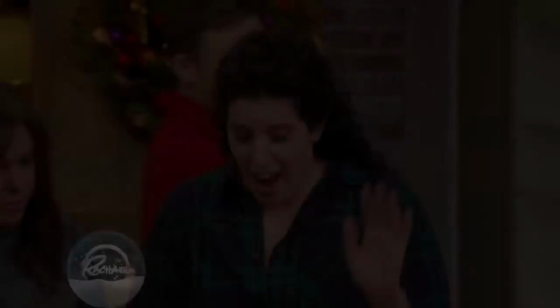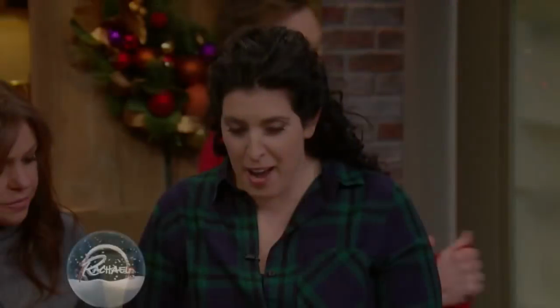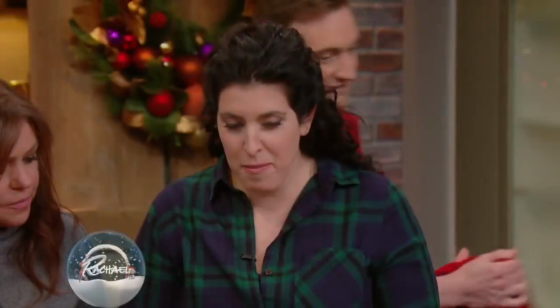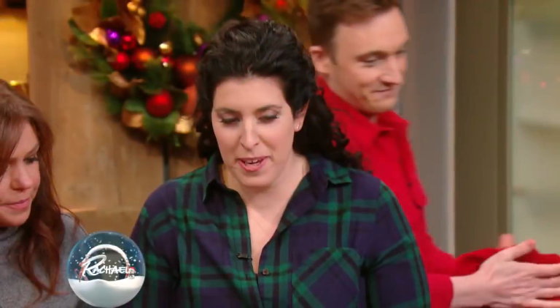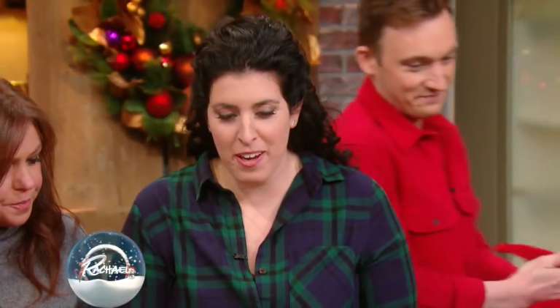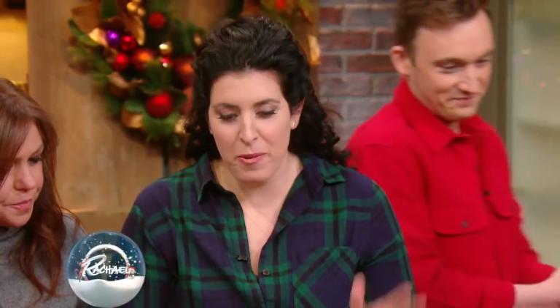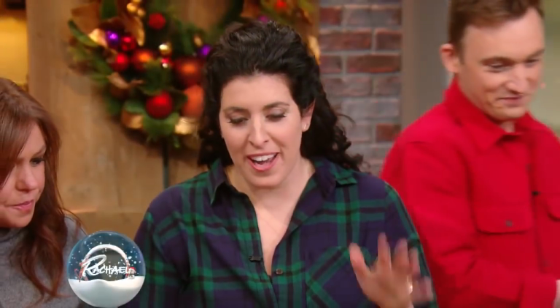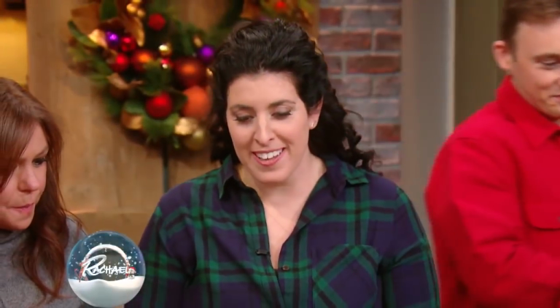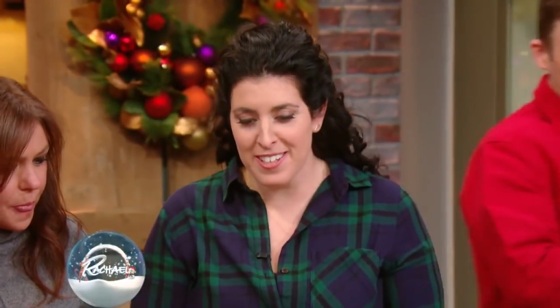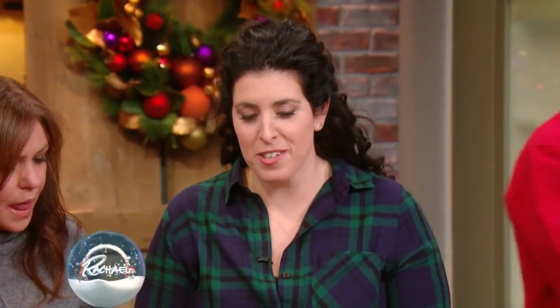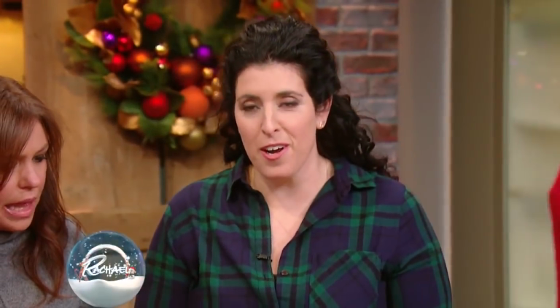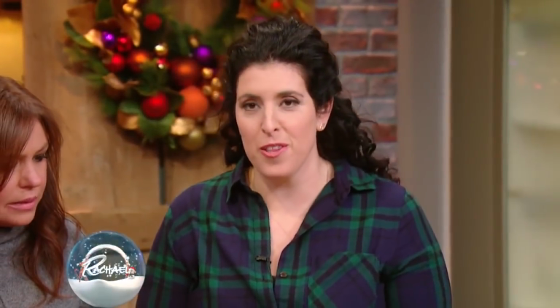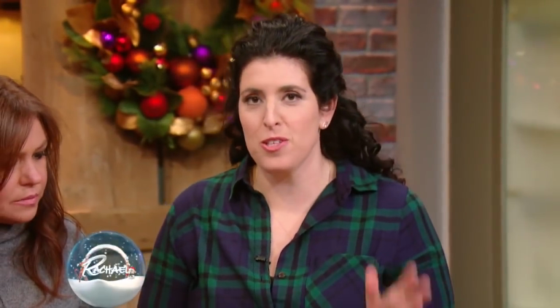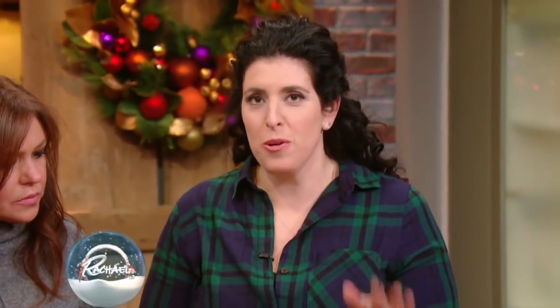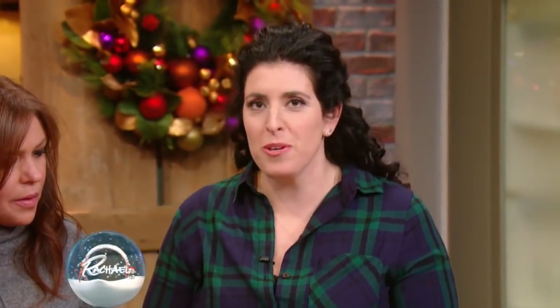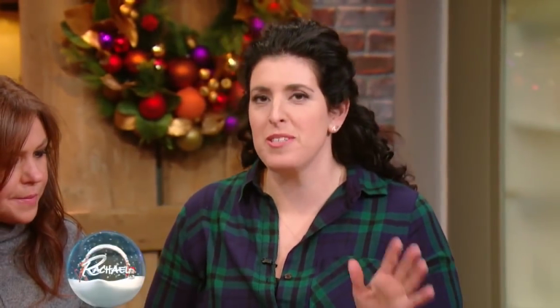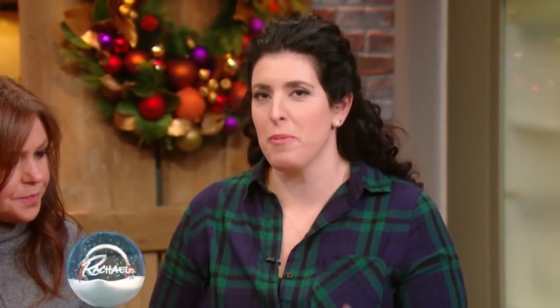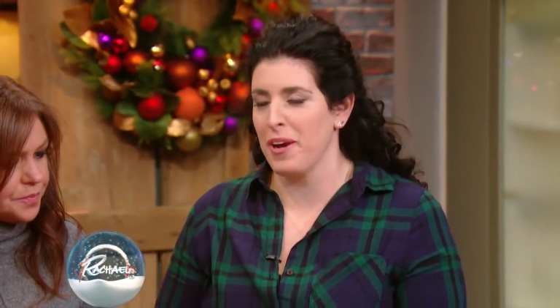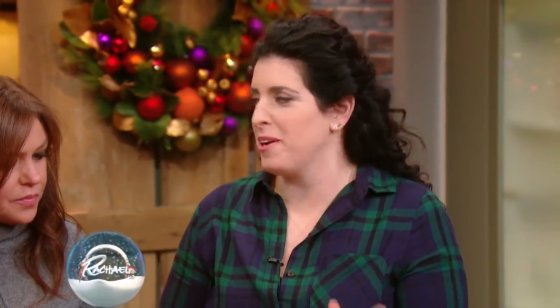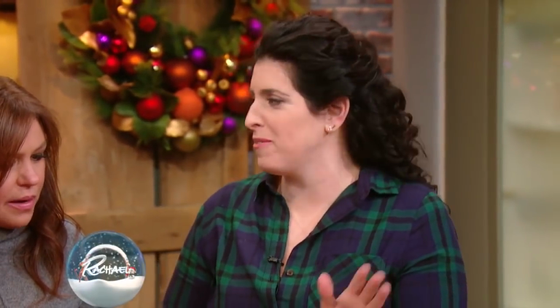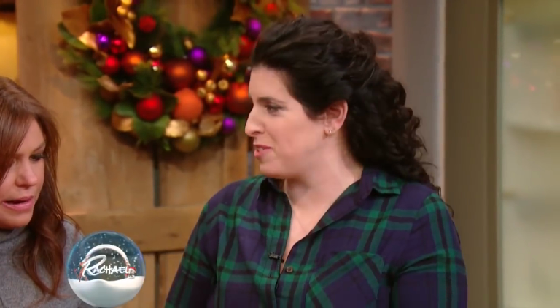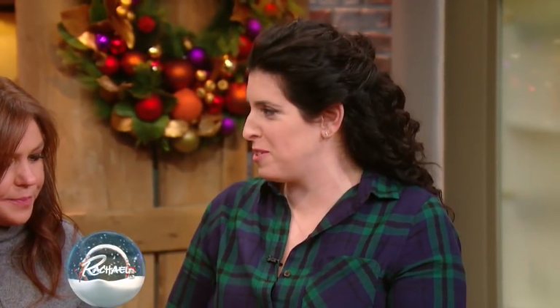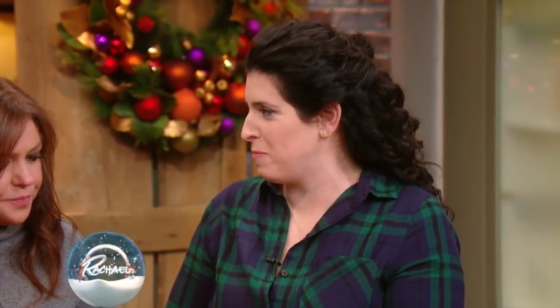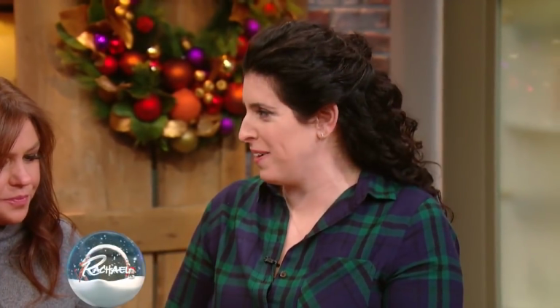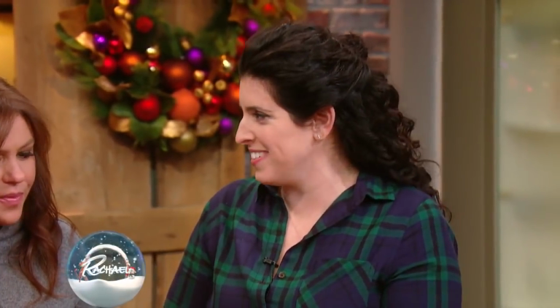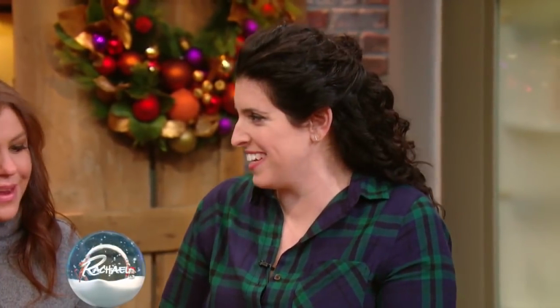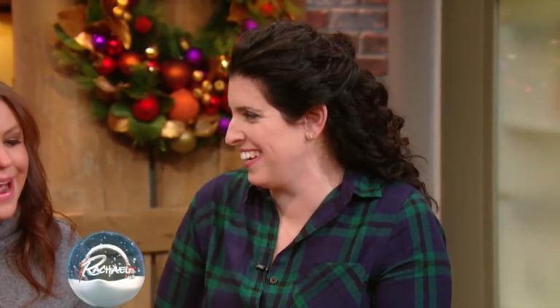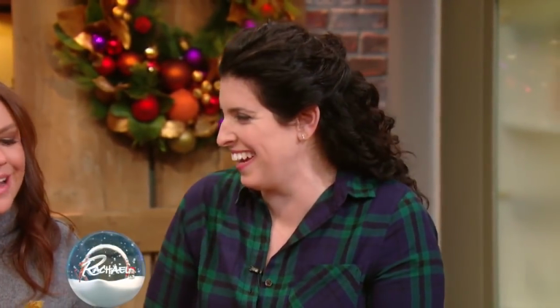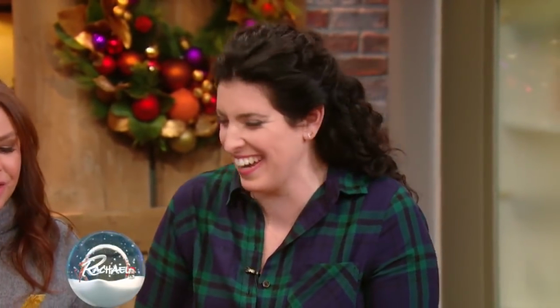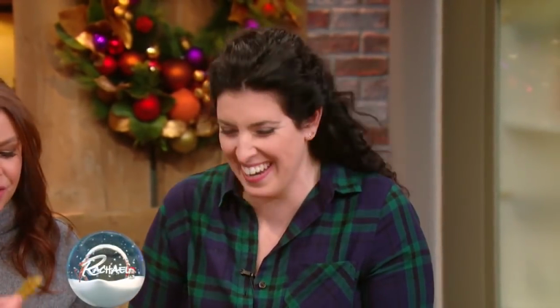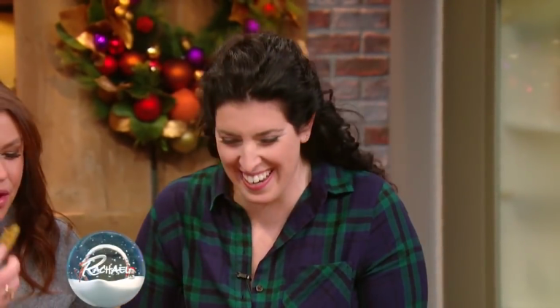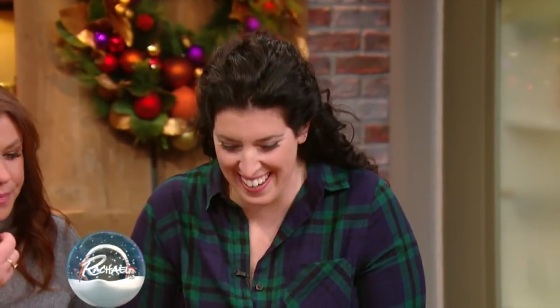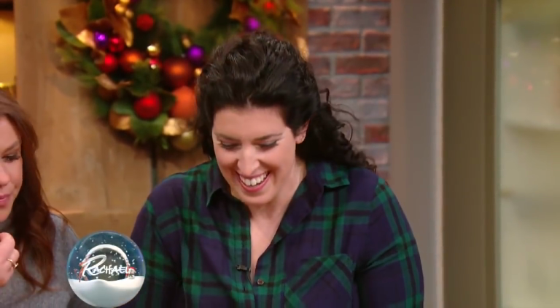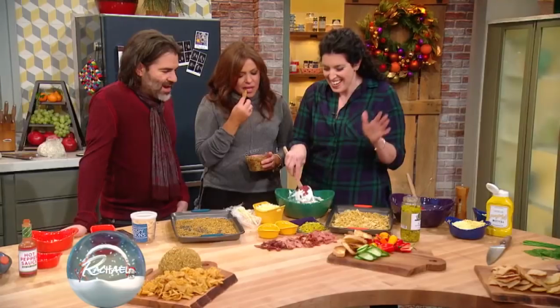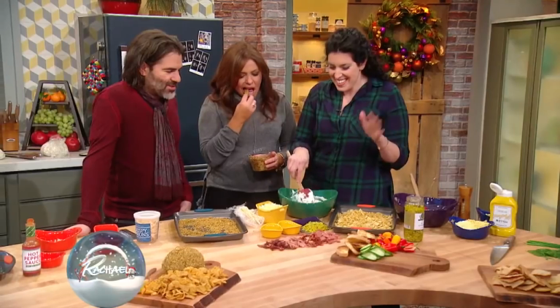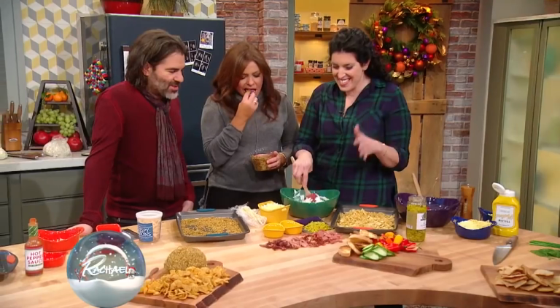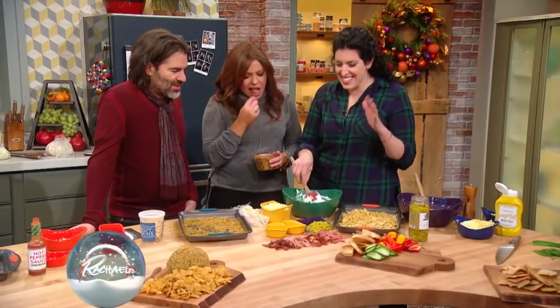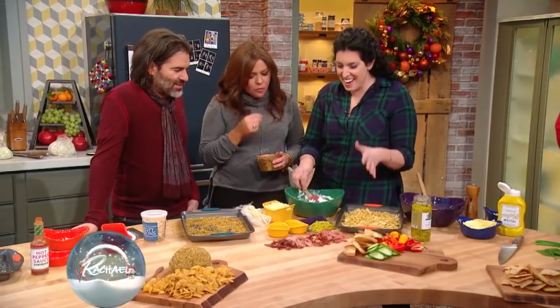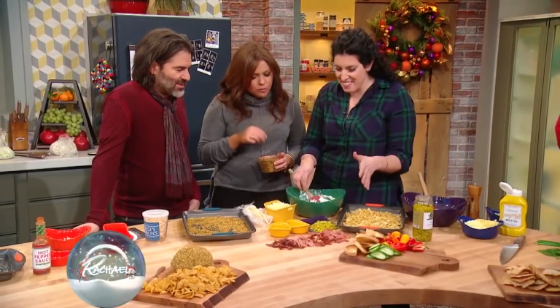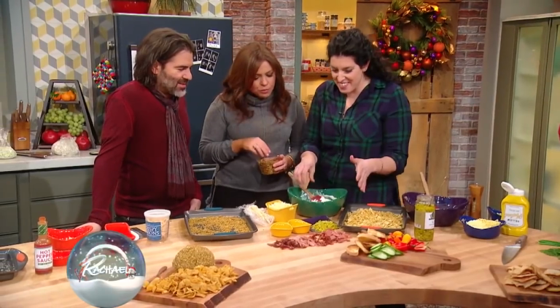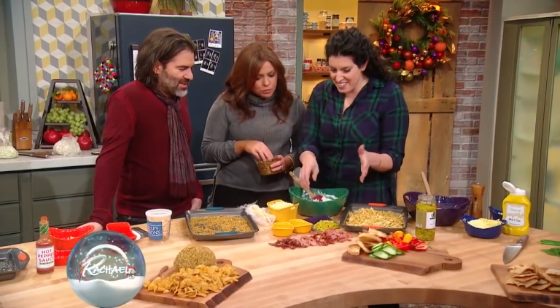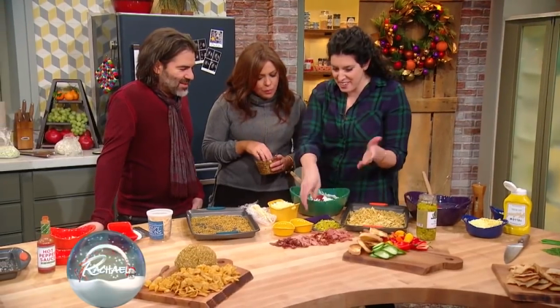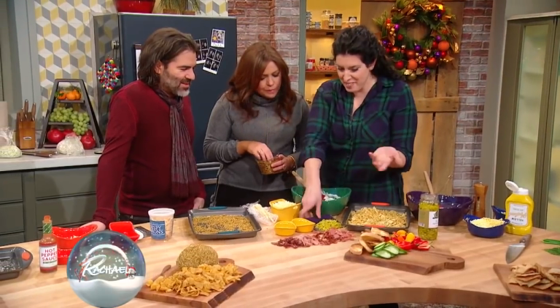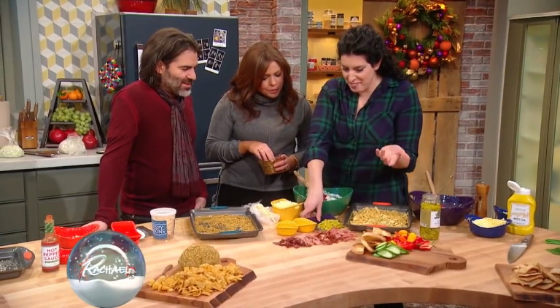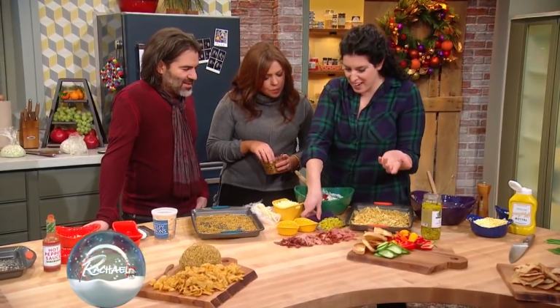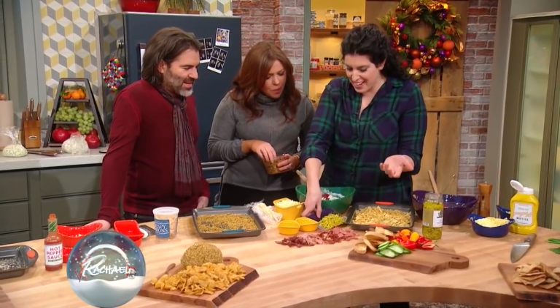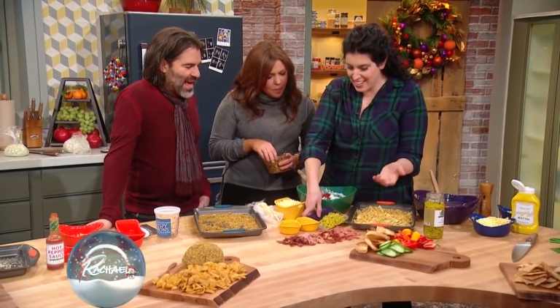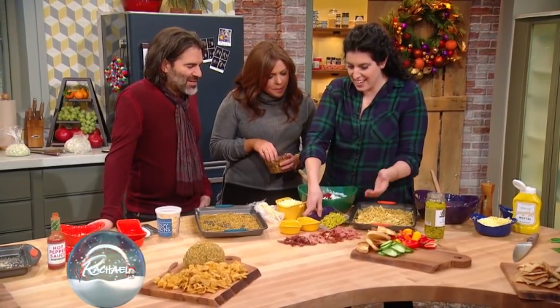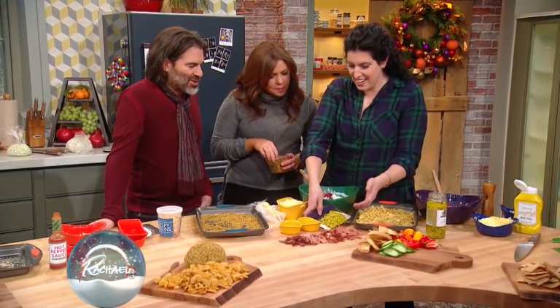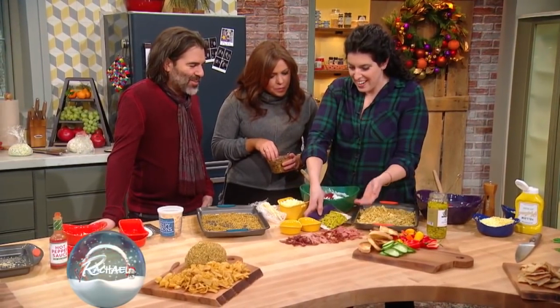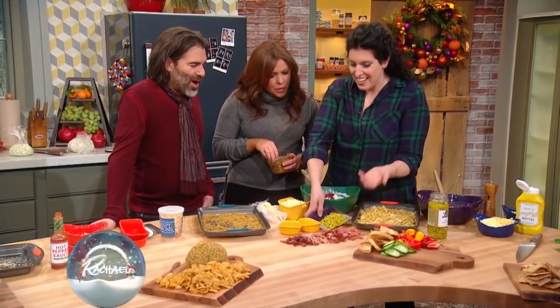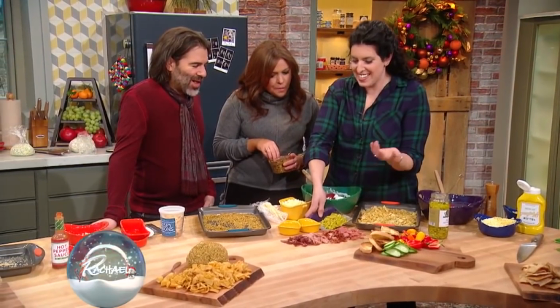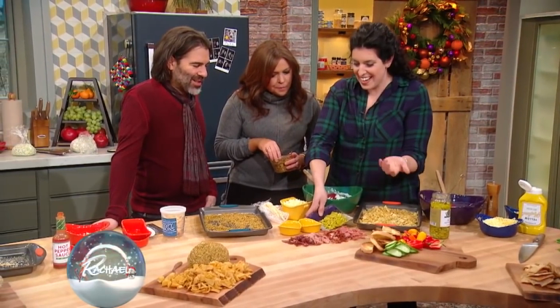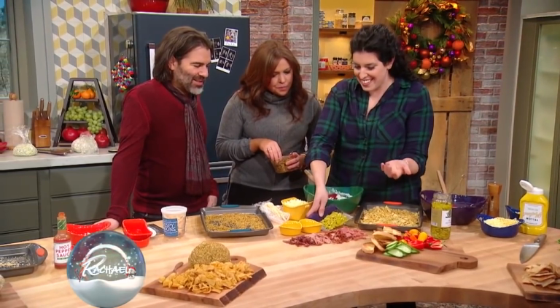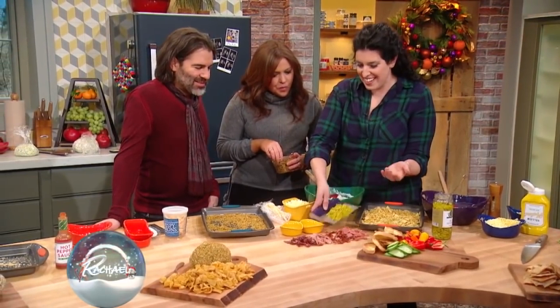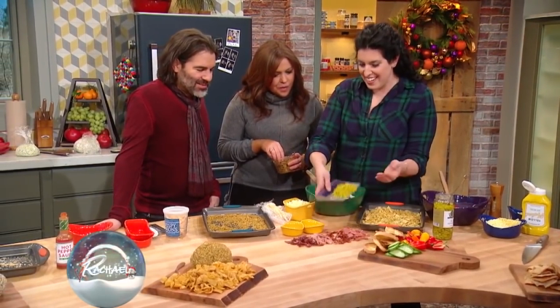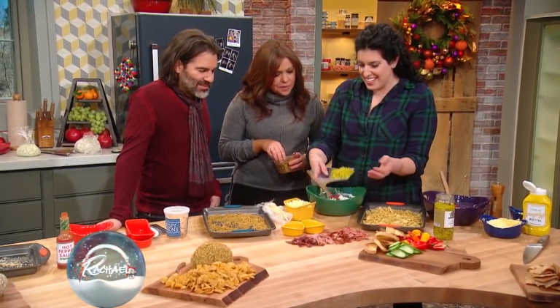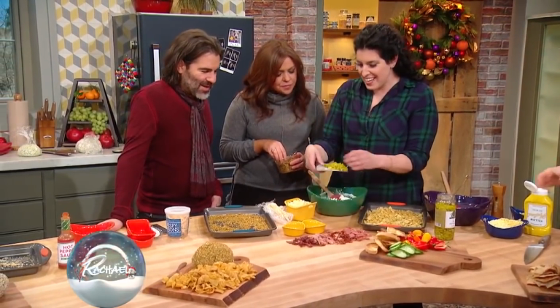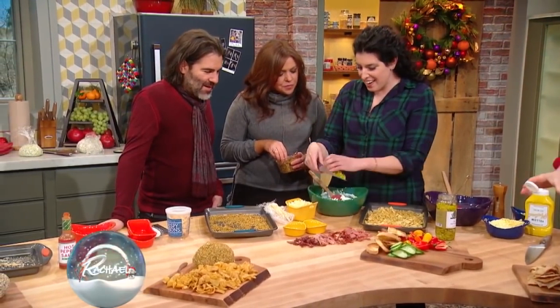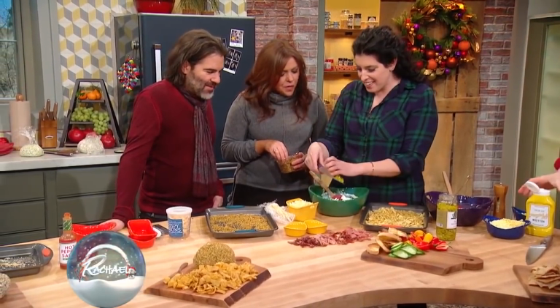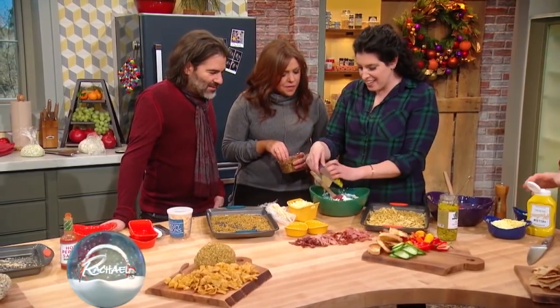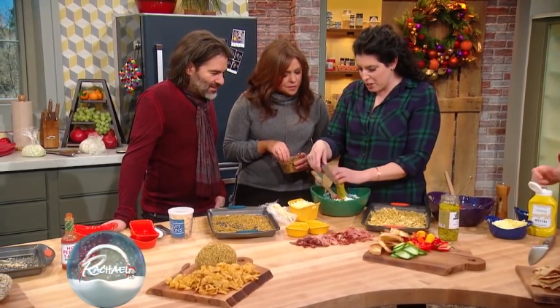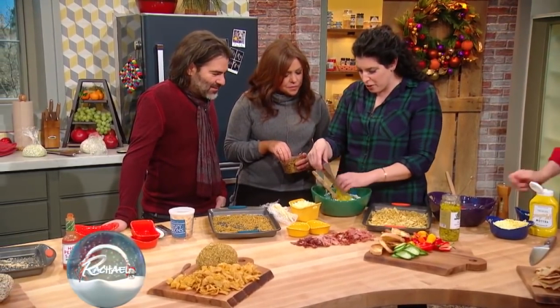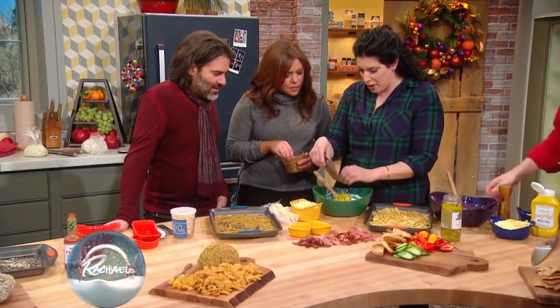I am making what I like to call the Tony Soprano of cheese balls. This is everything that you would find in an Italian hero.